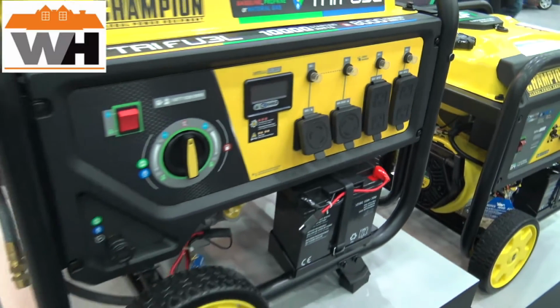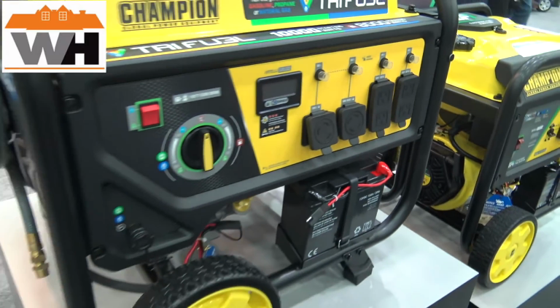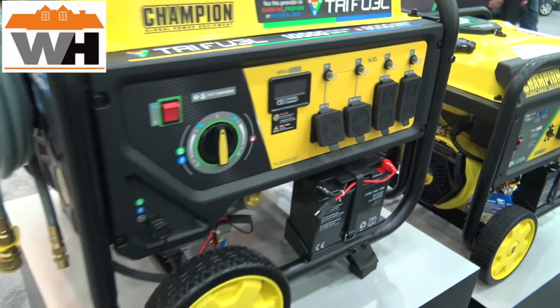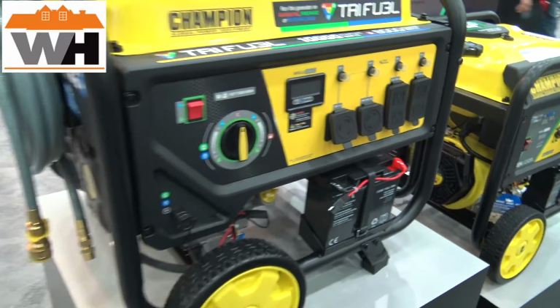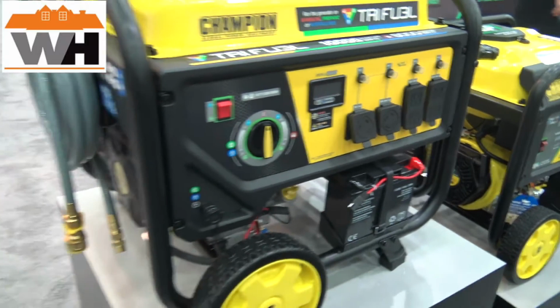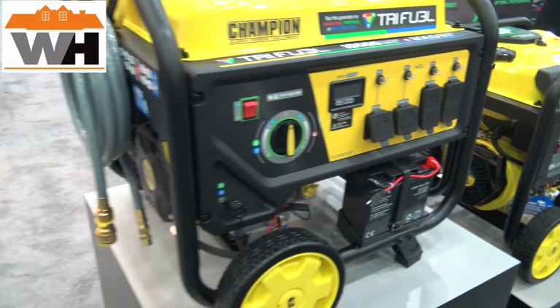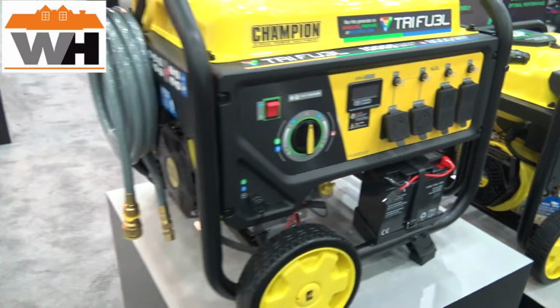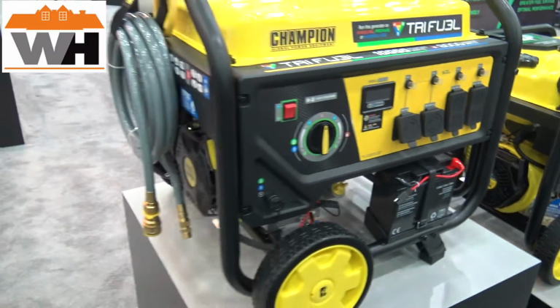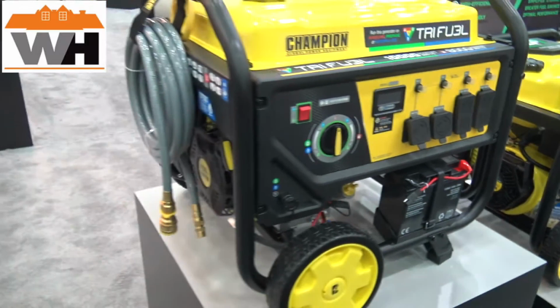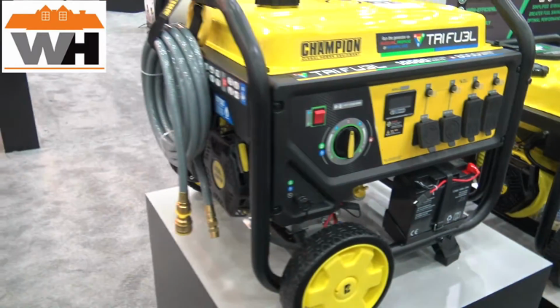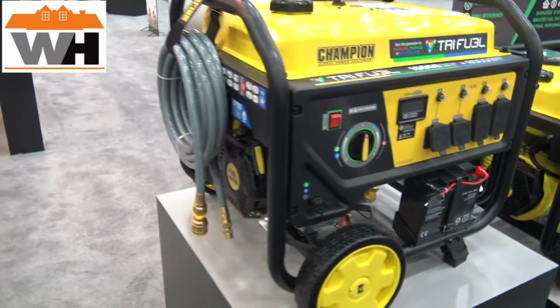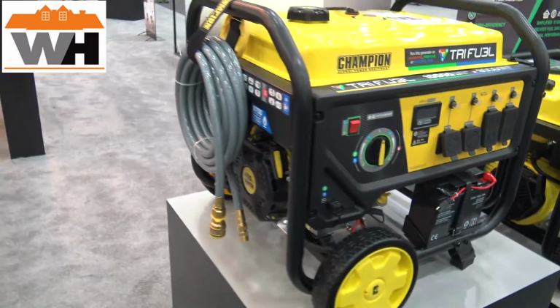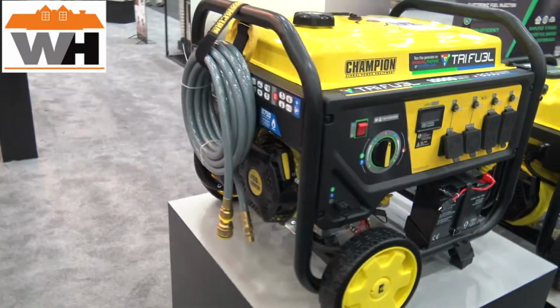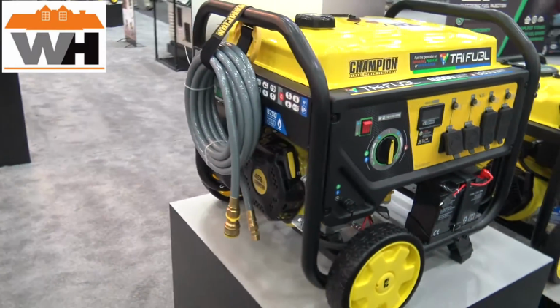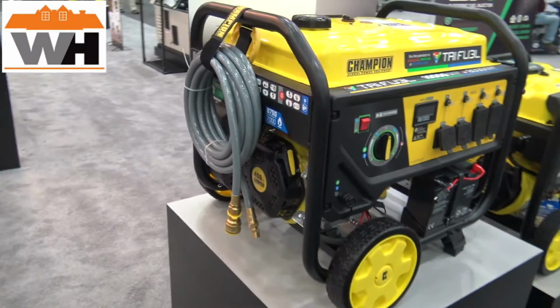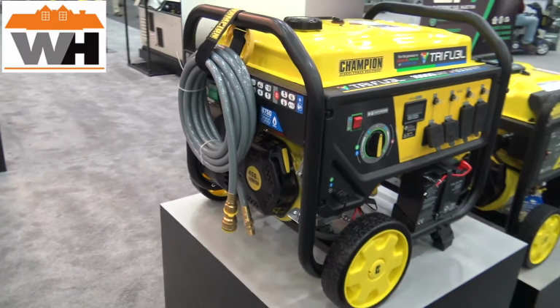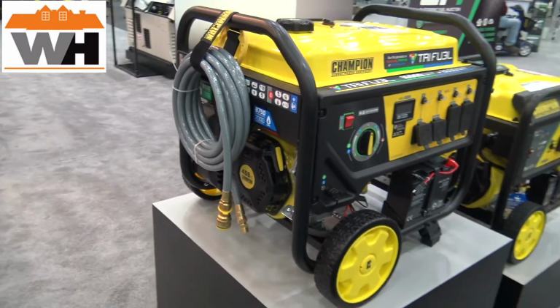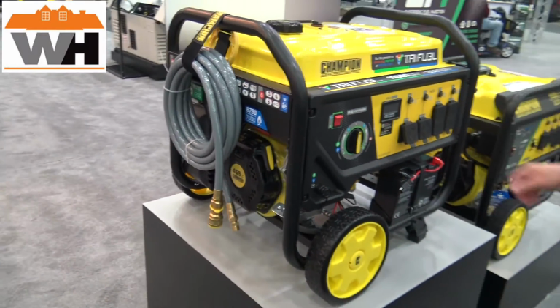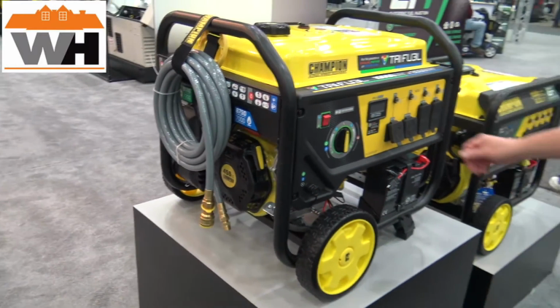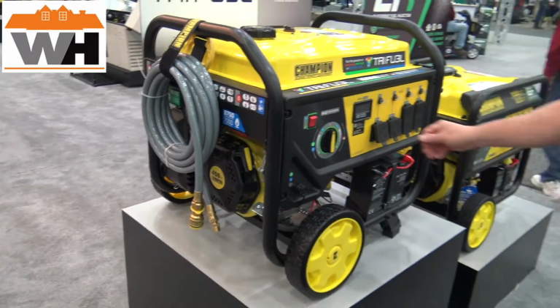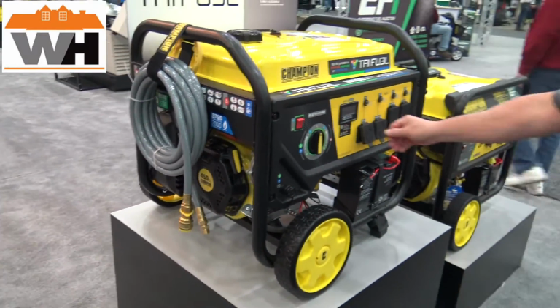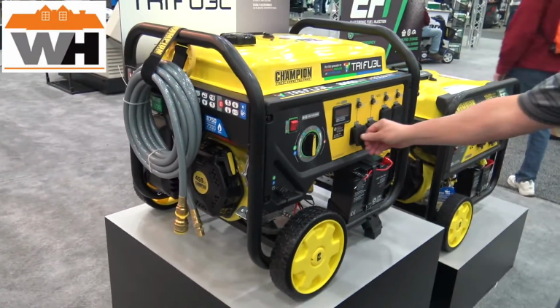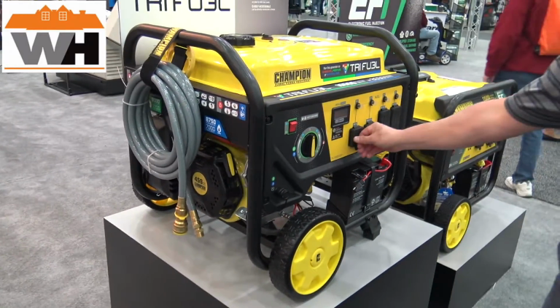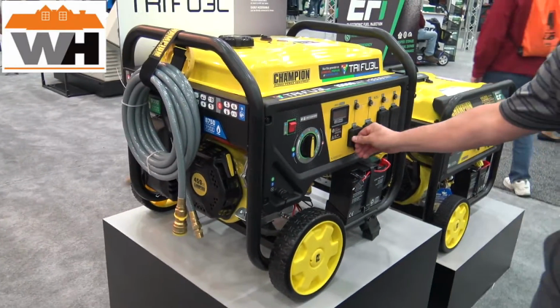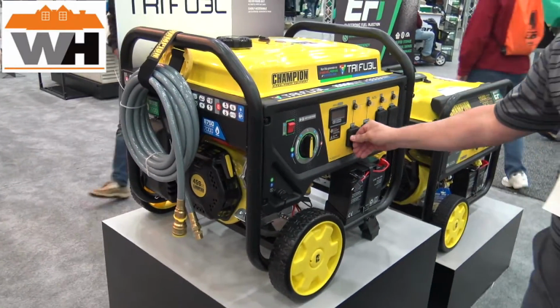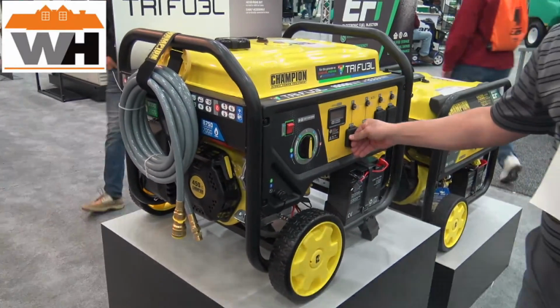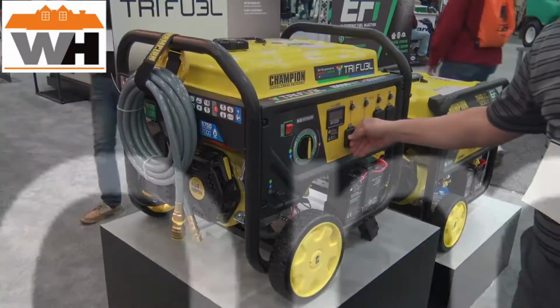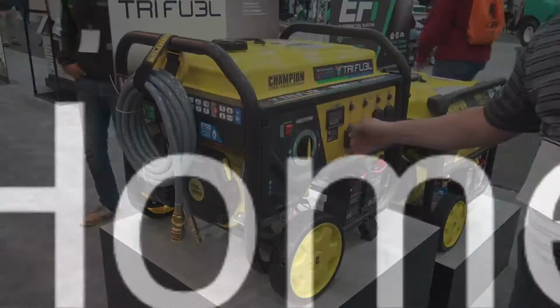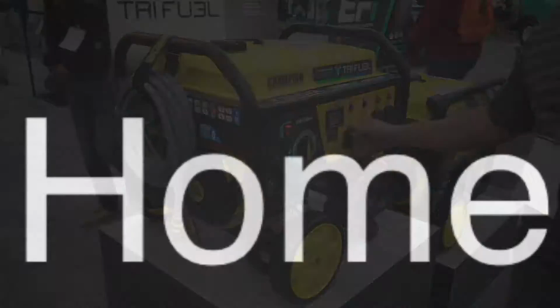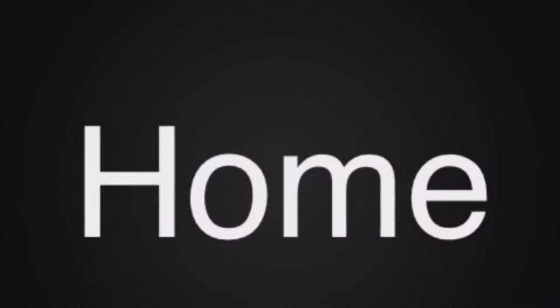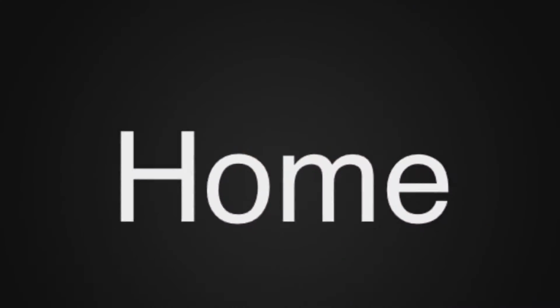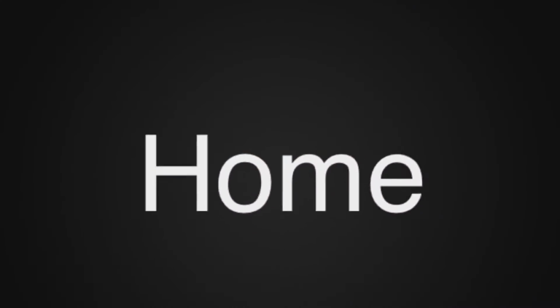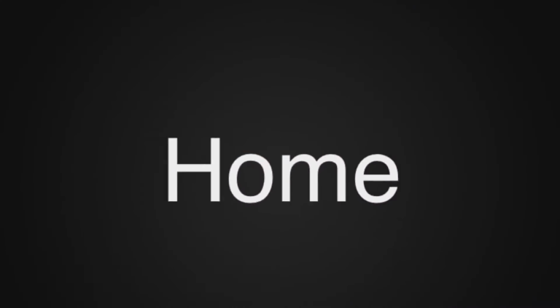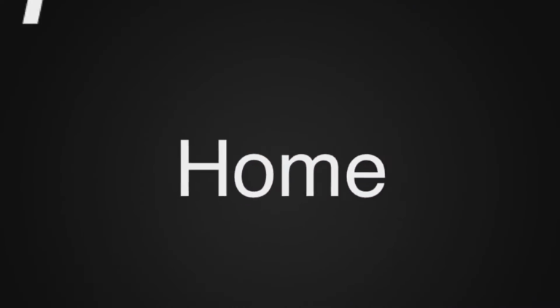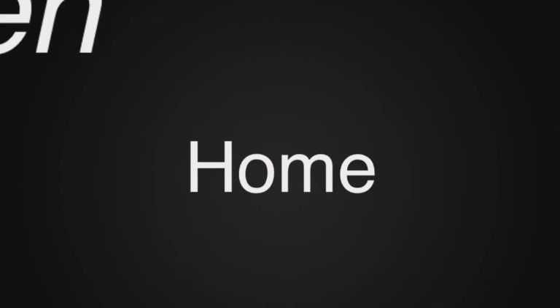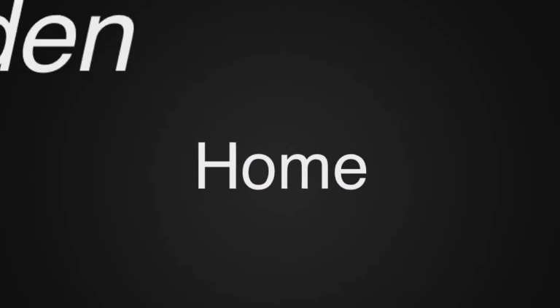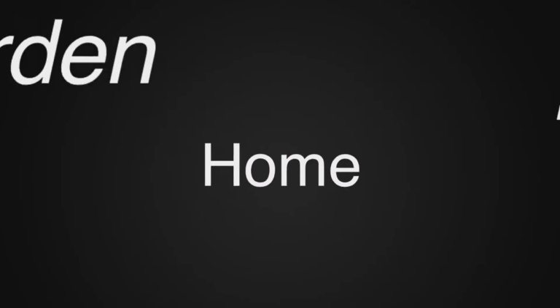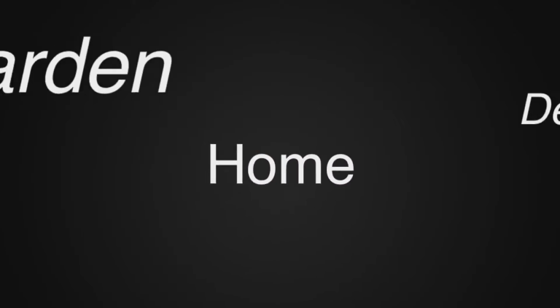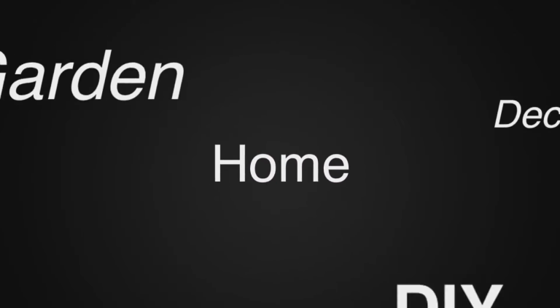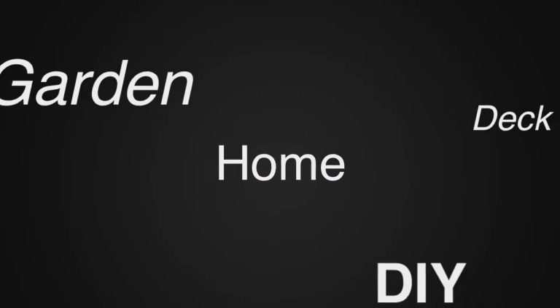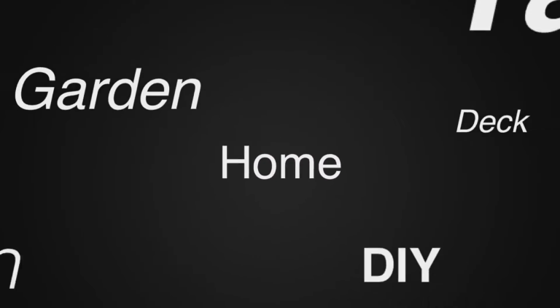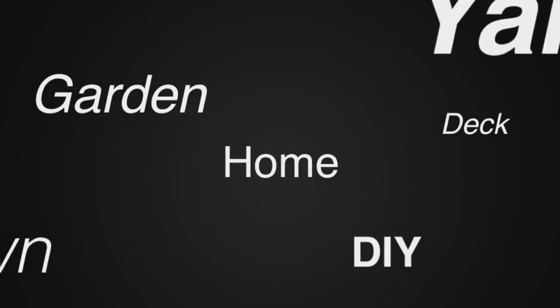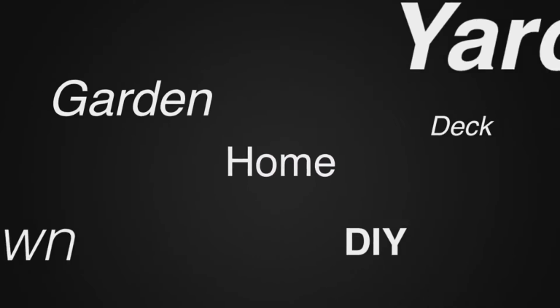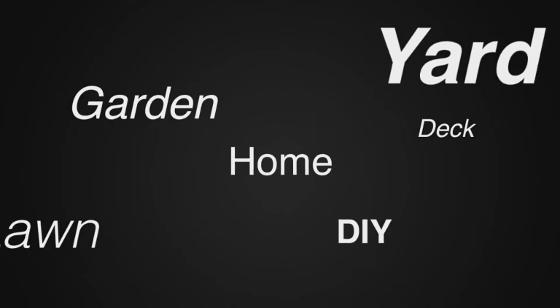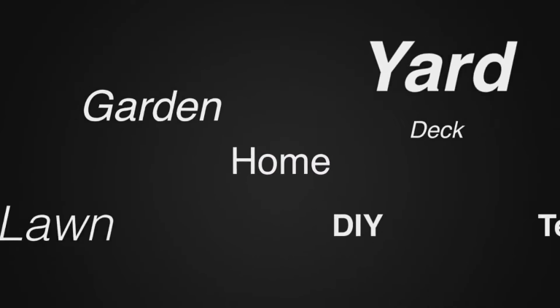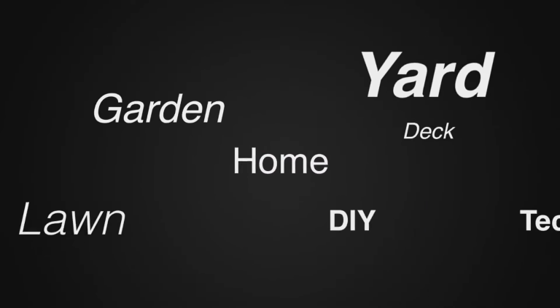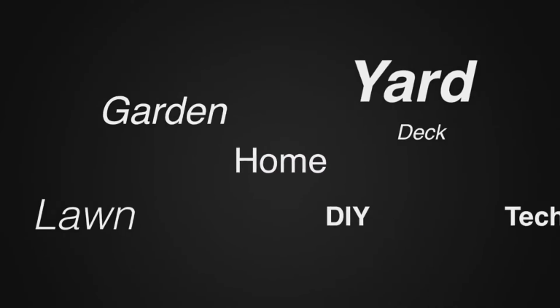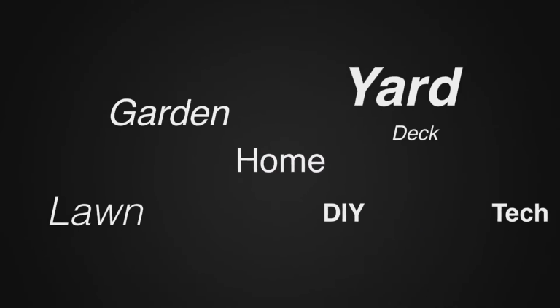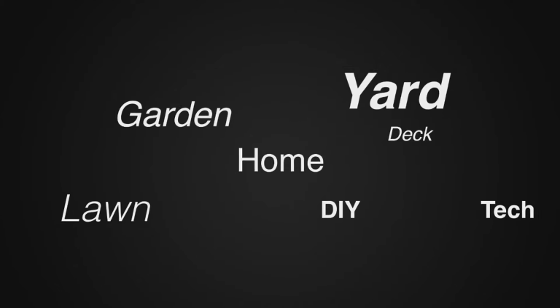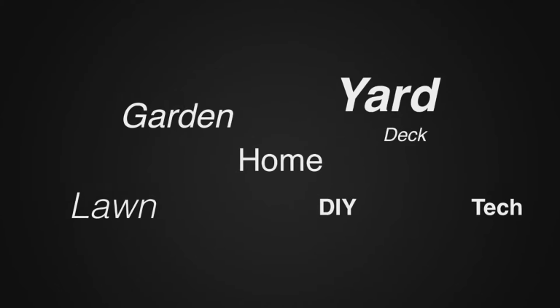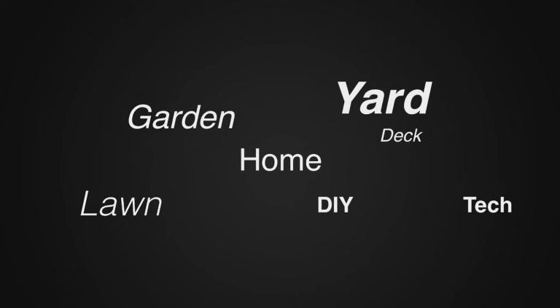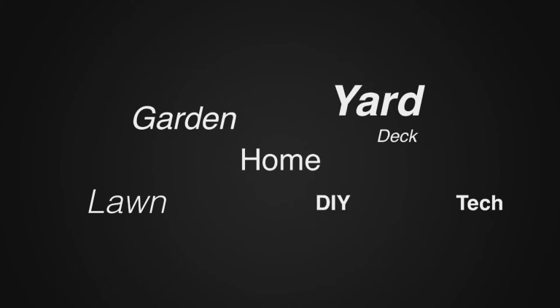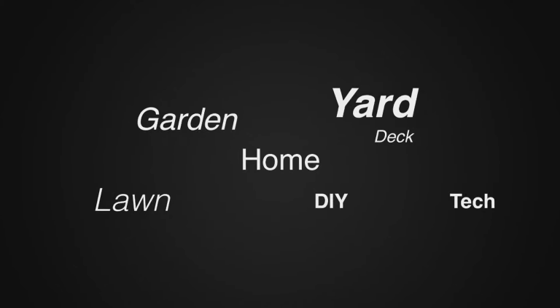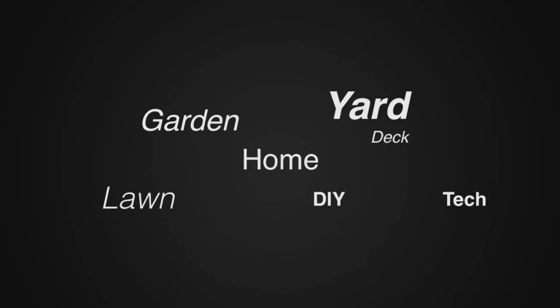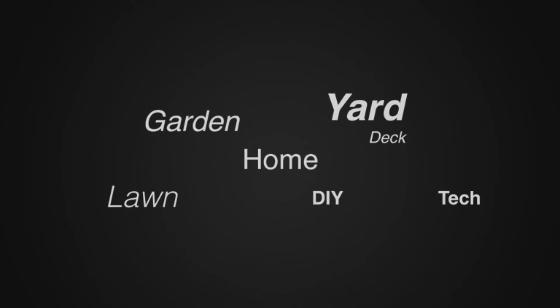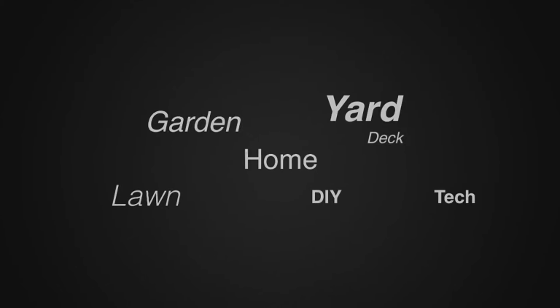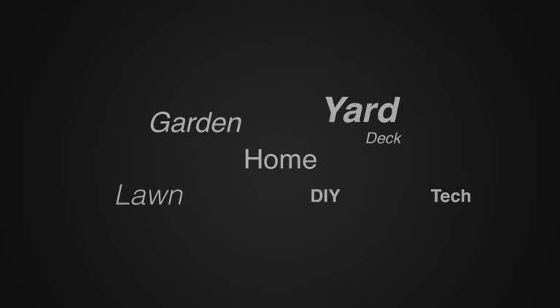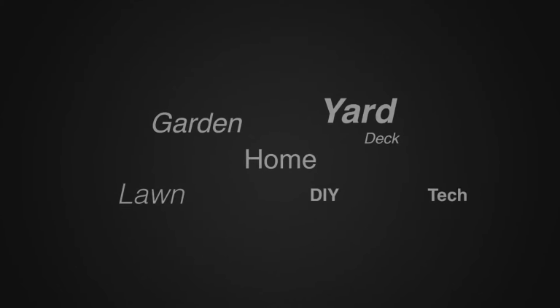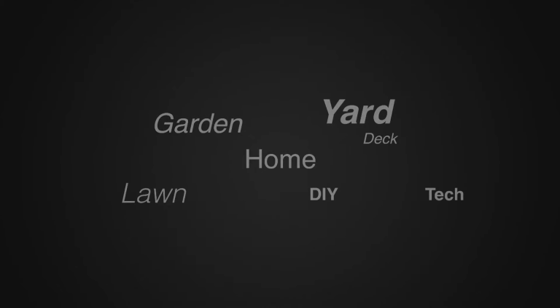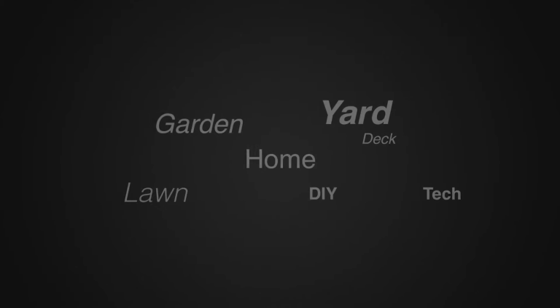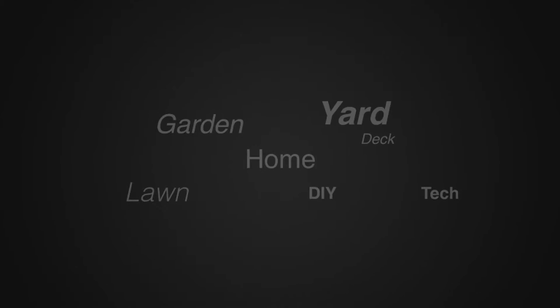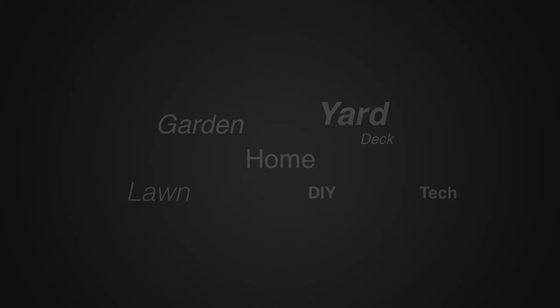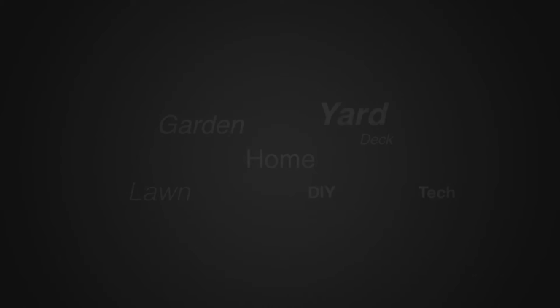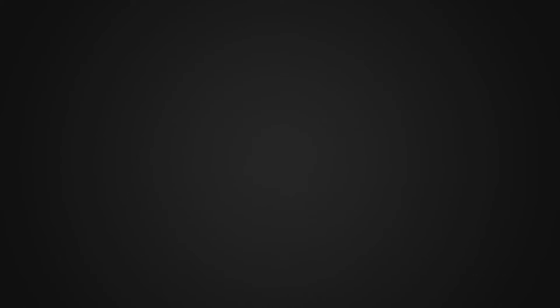You can find more about Champion's products at championpowerequipment.com. For more tips and how-to videos, go to weekendhandyman.com.